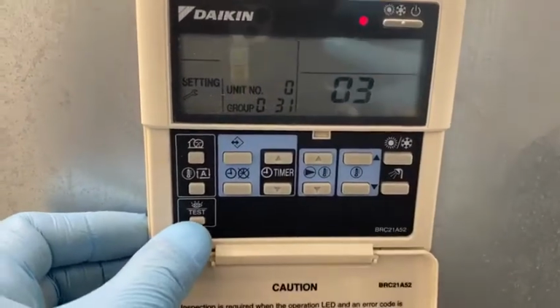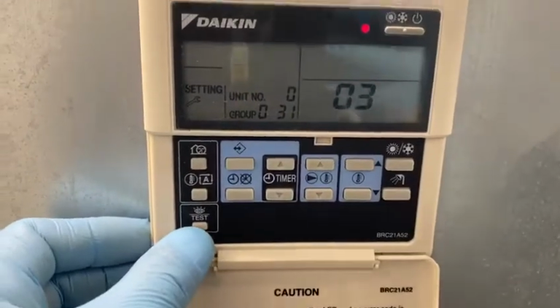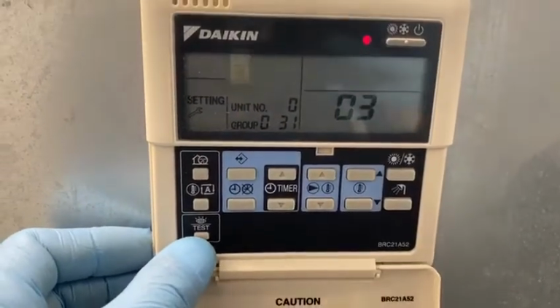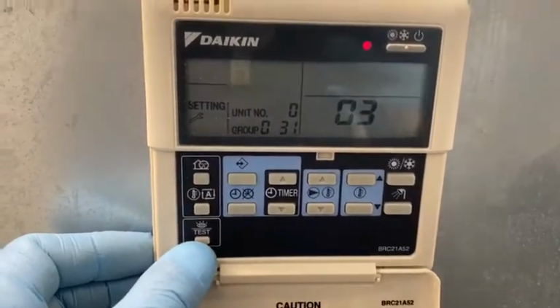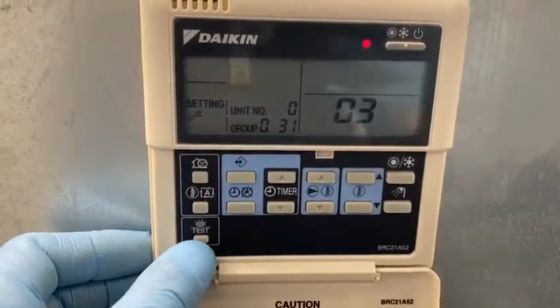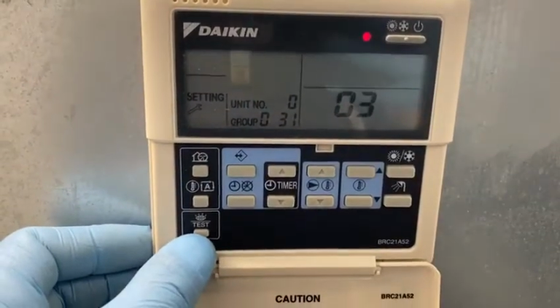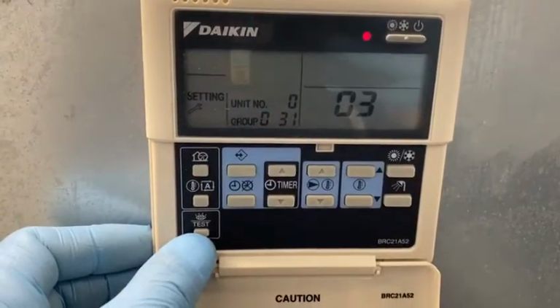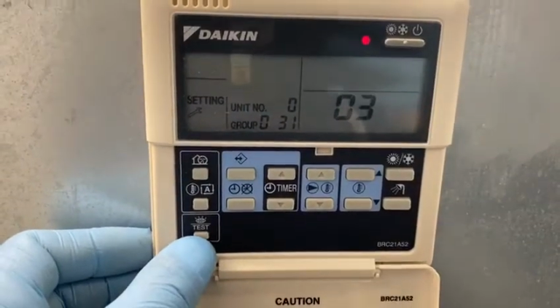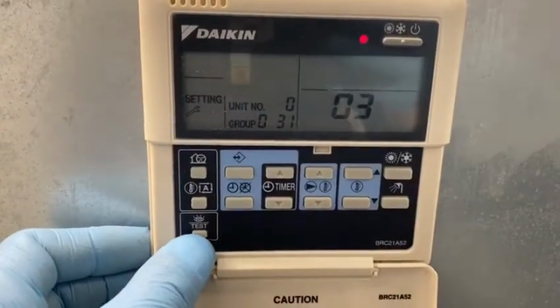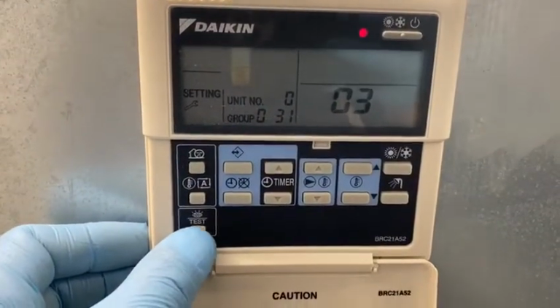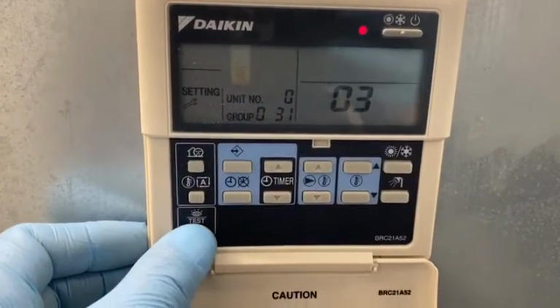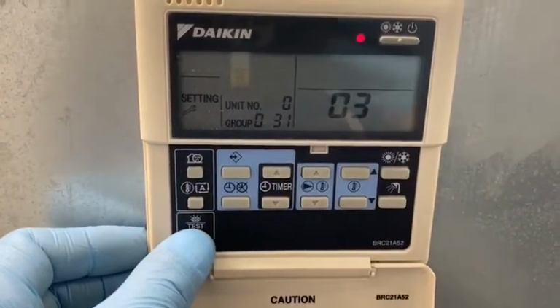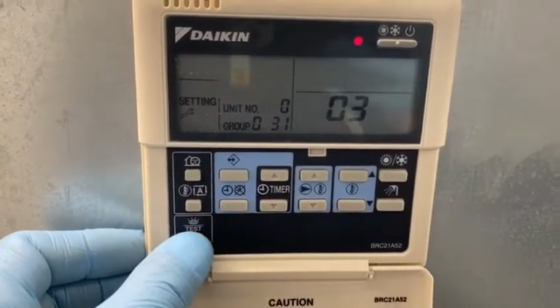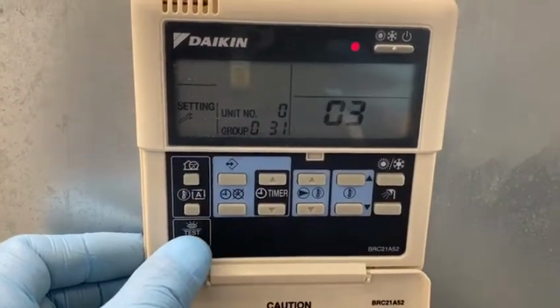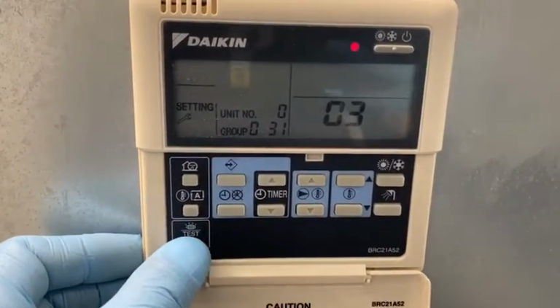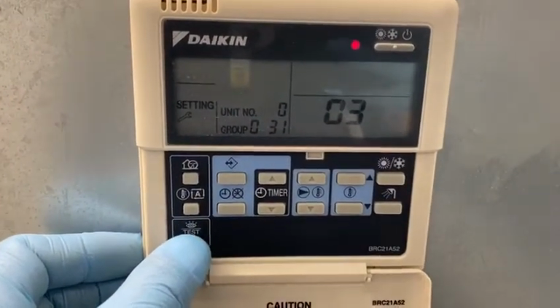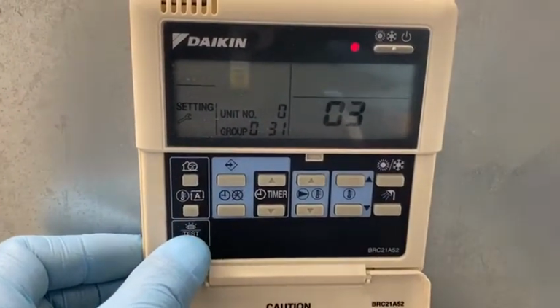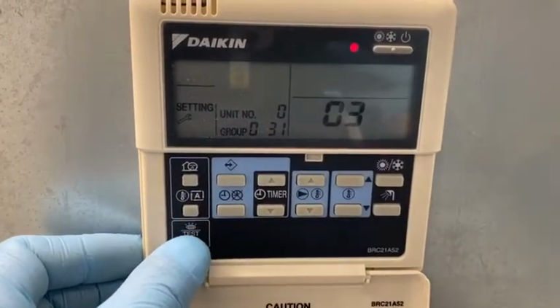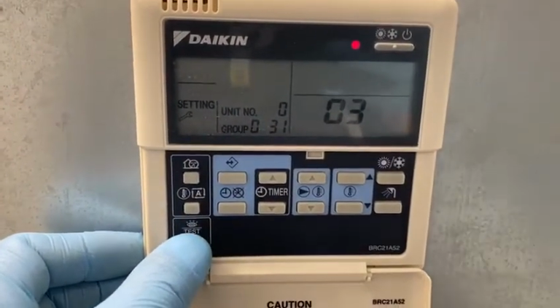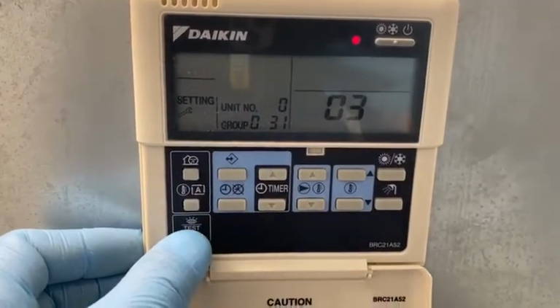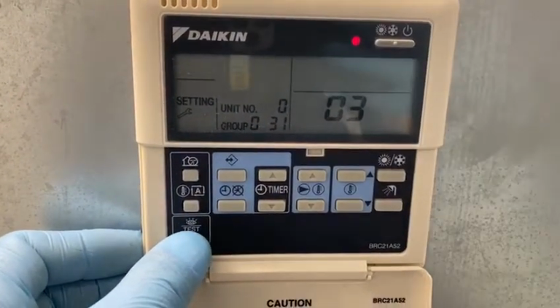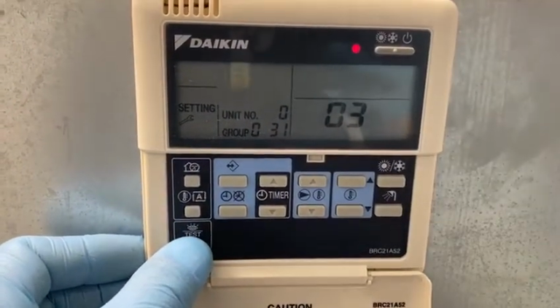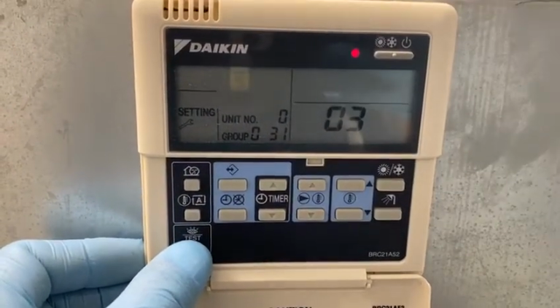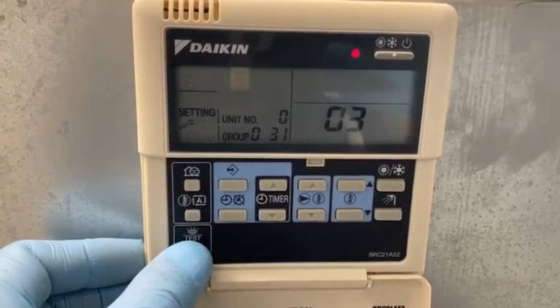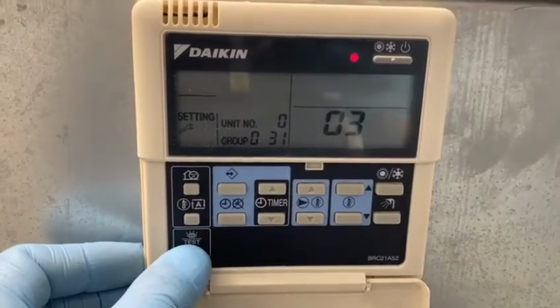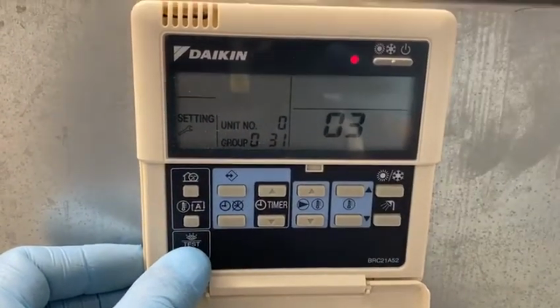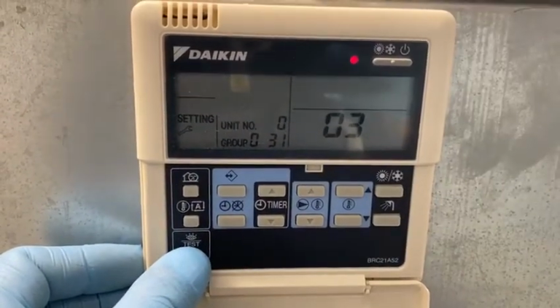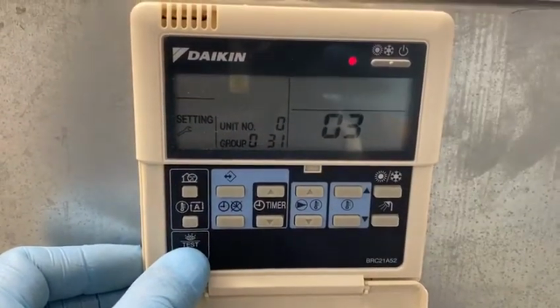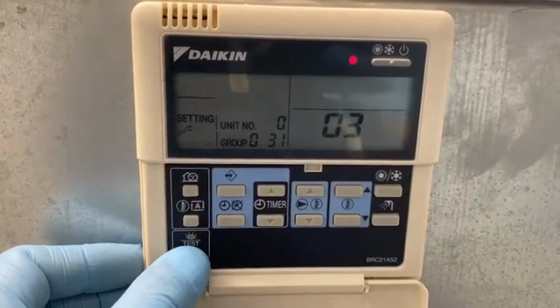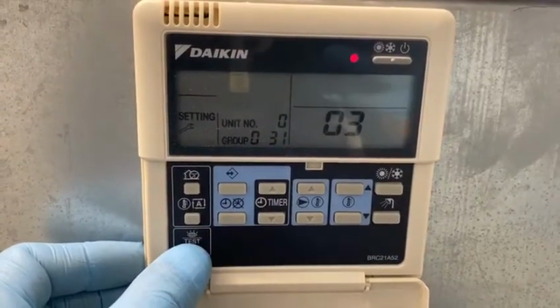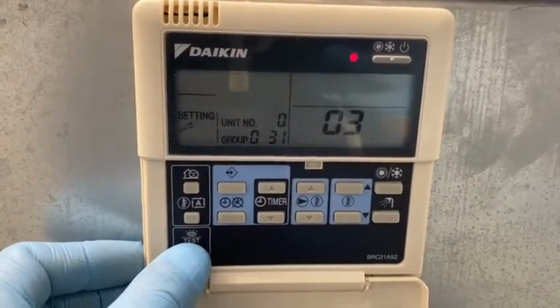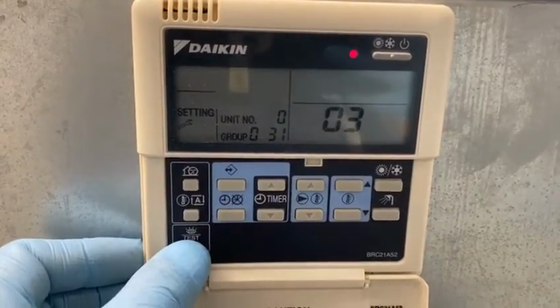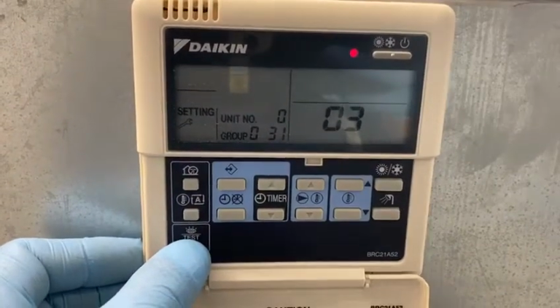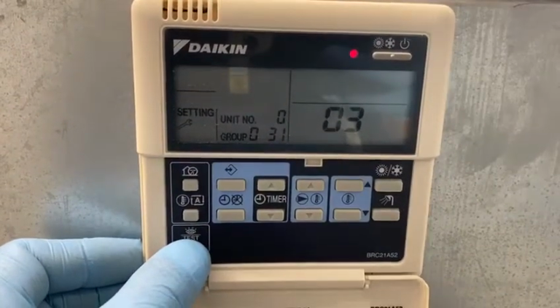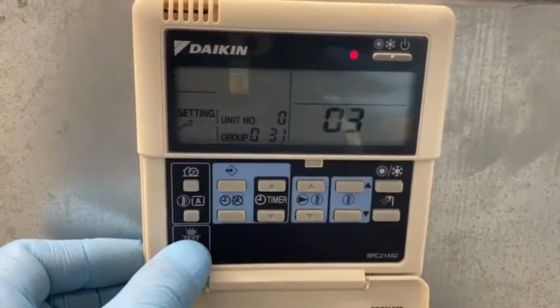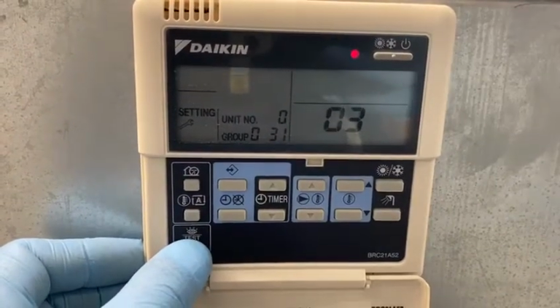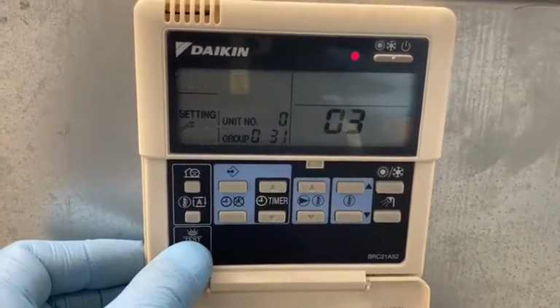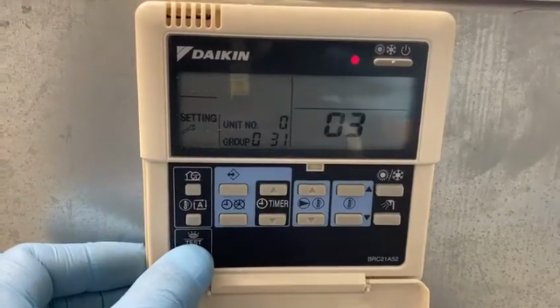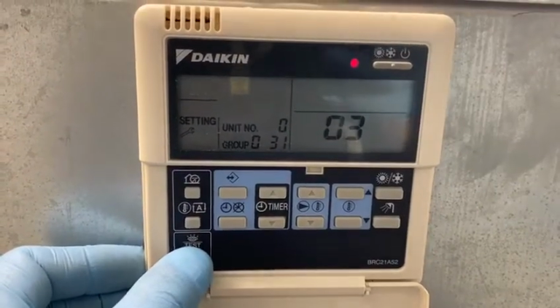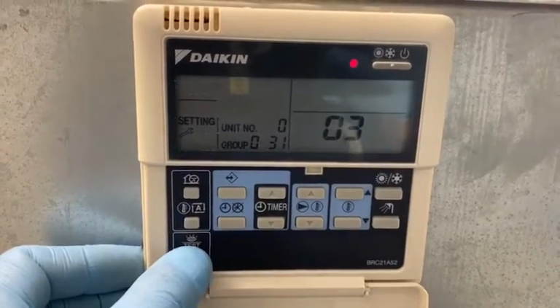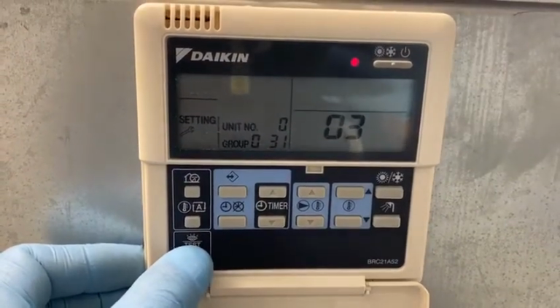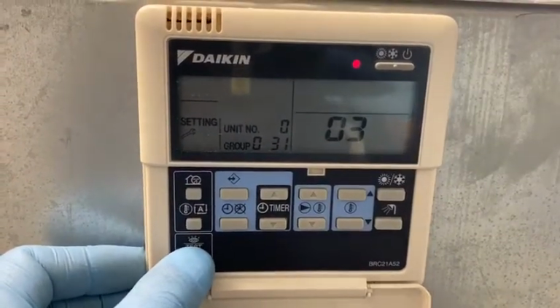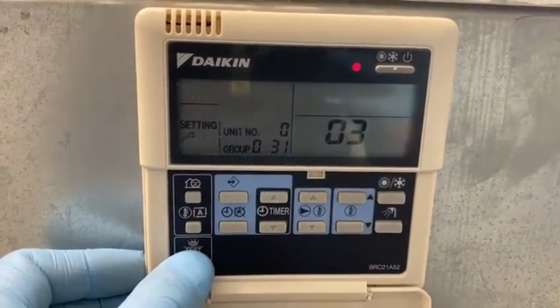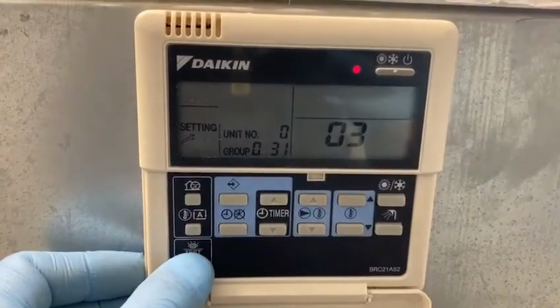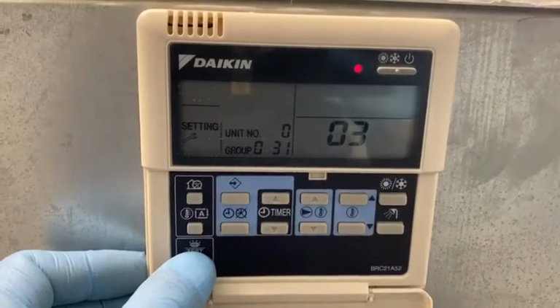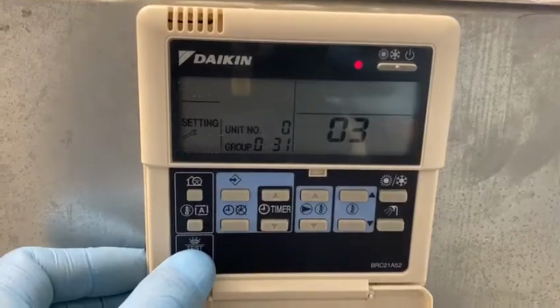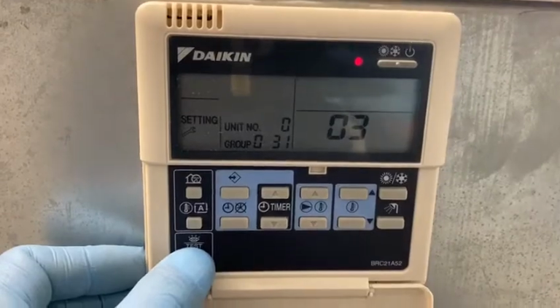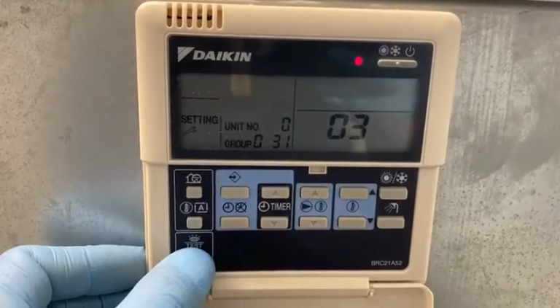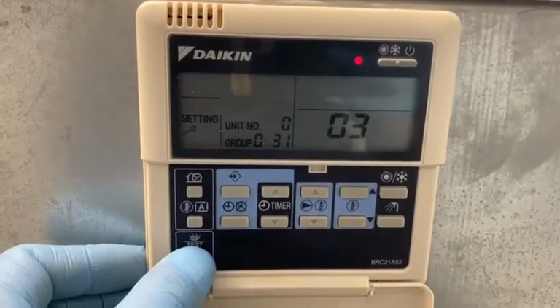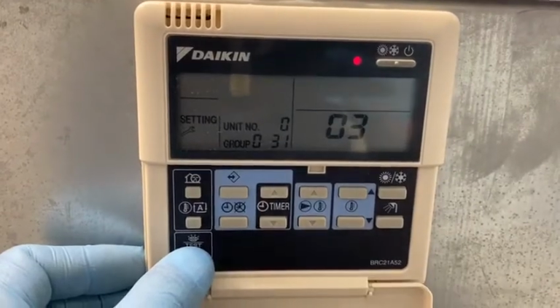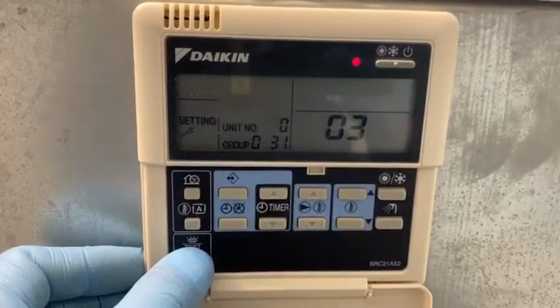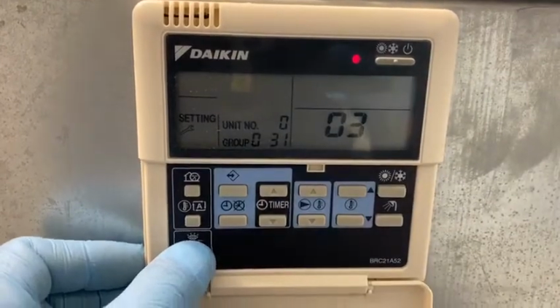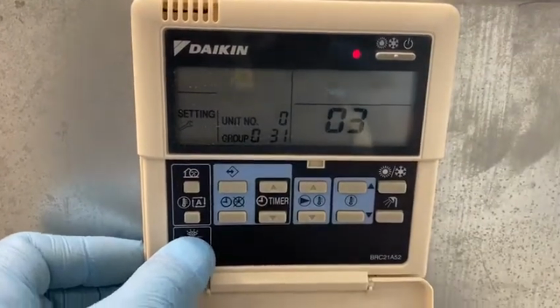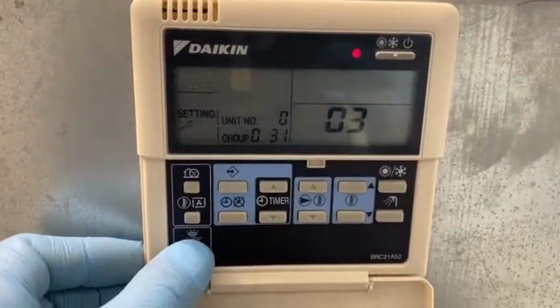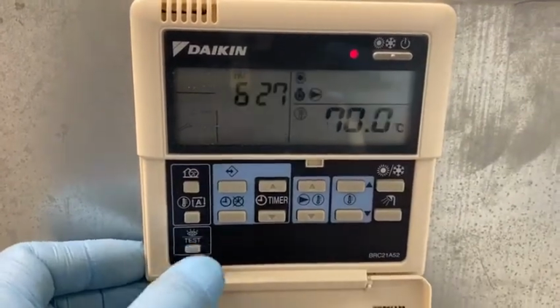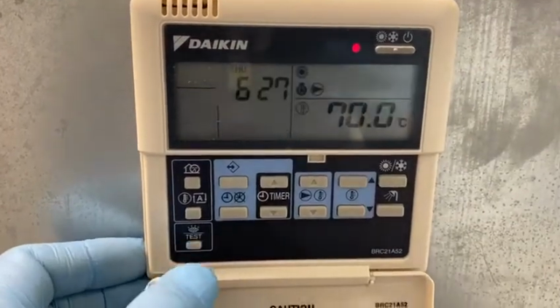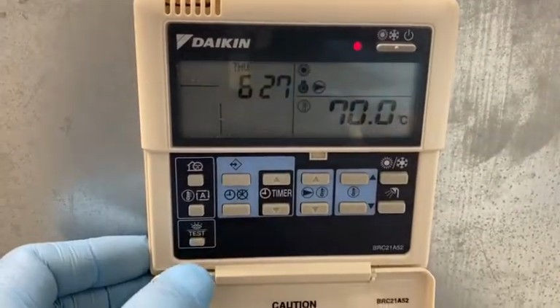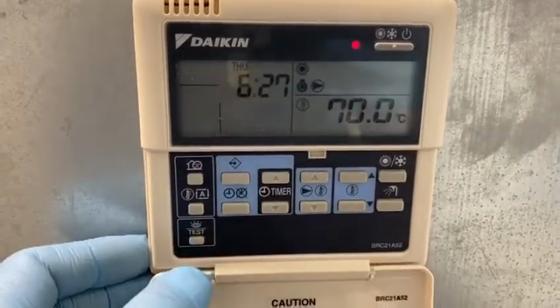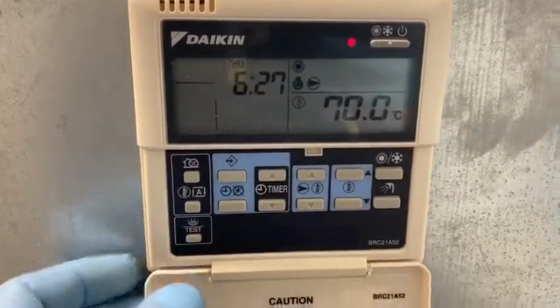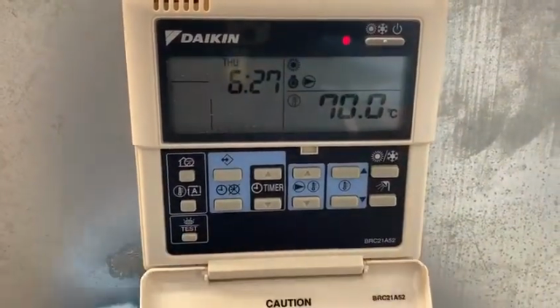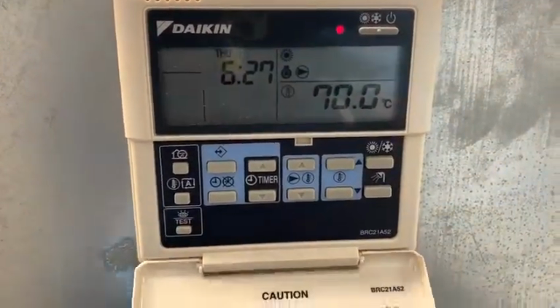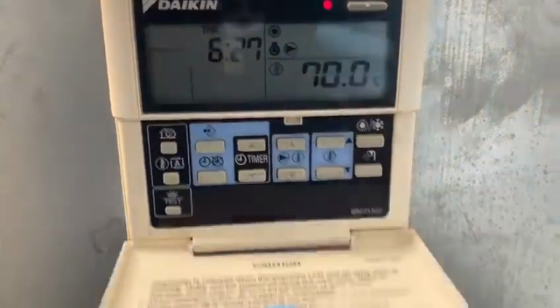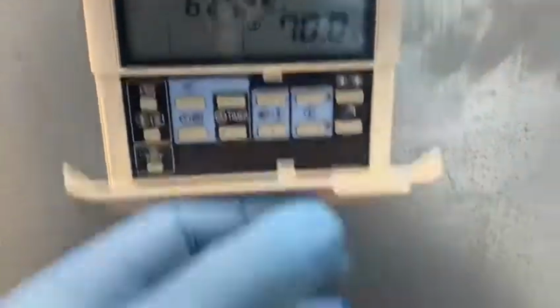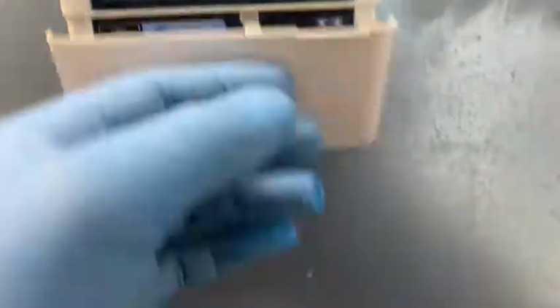Pressing the test button to return to the main controller, and we're going to double check. Okay.